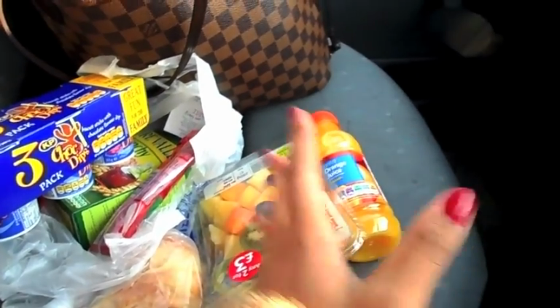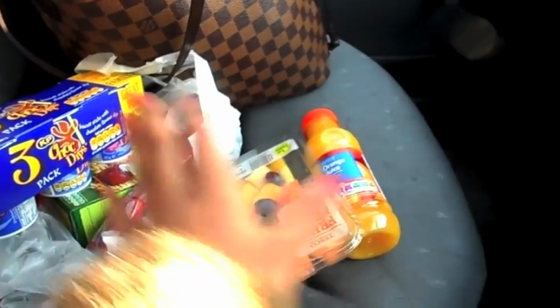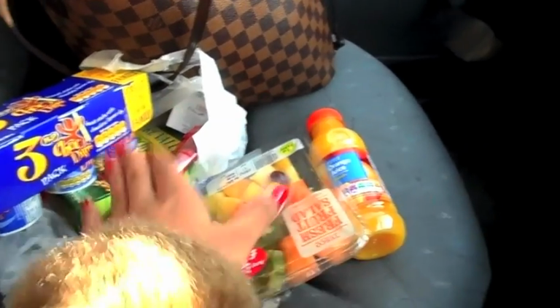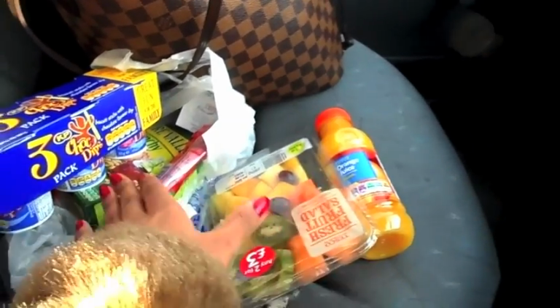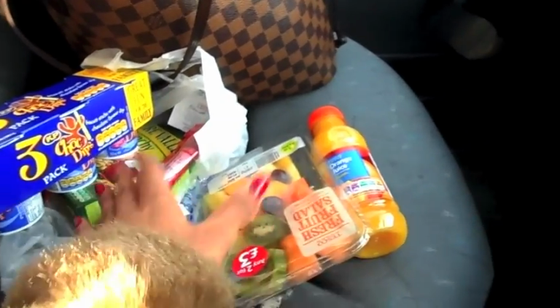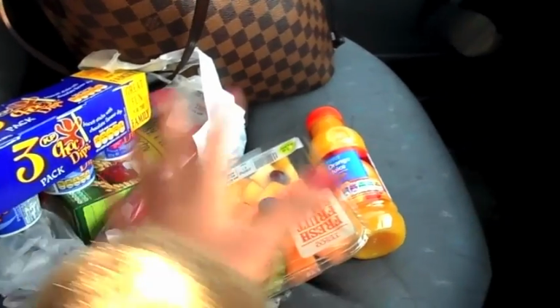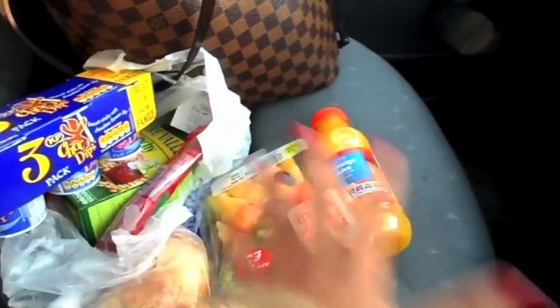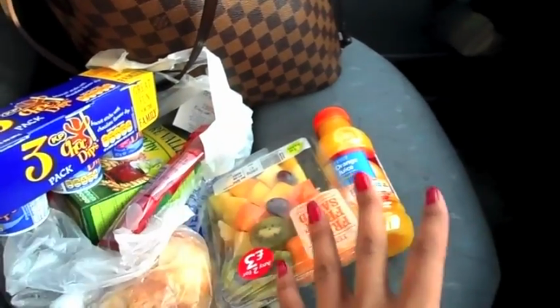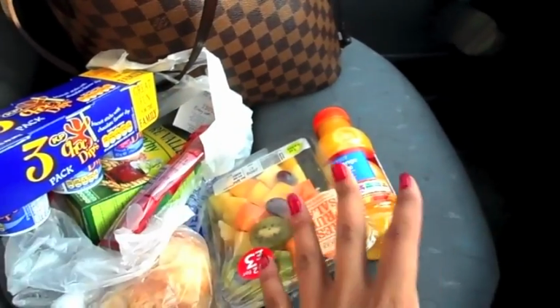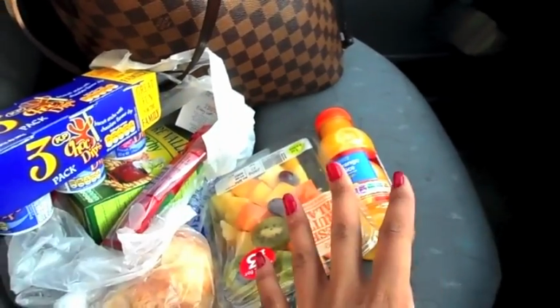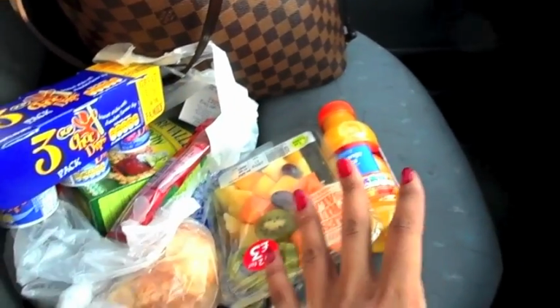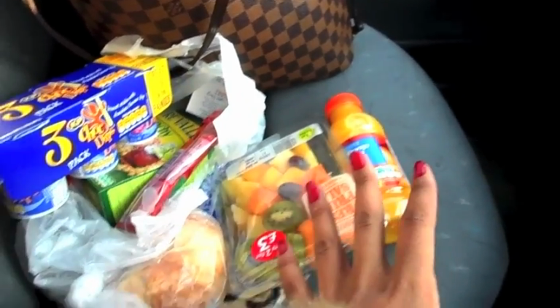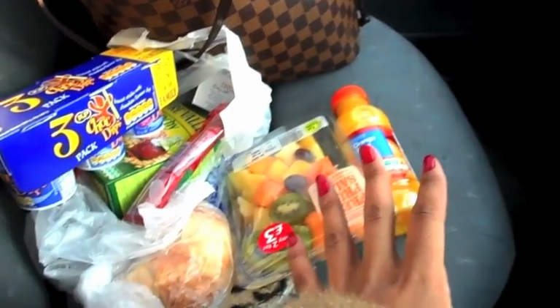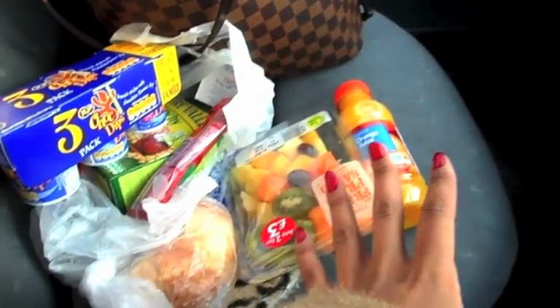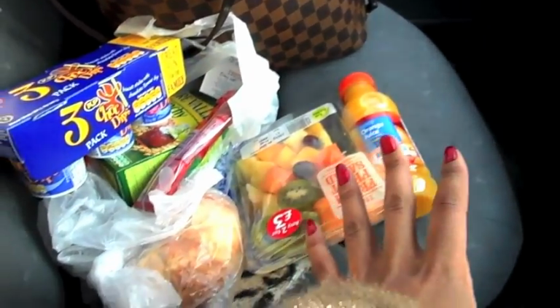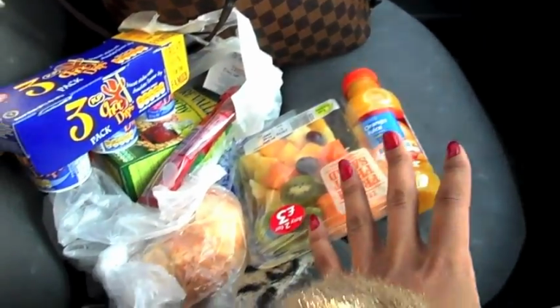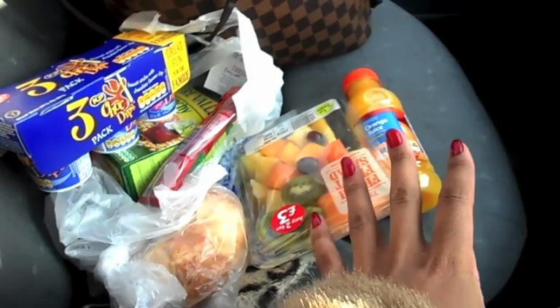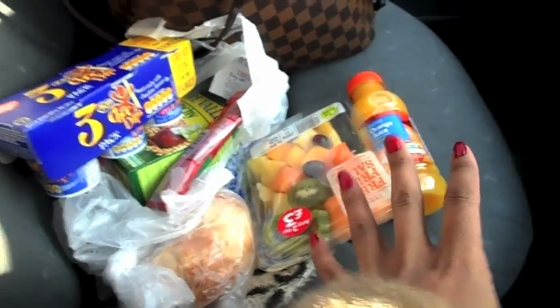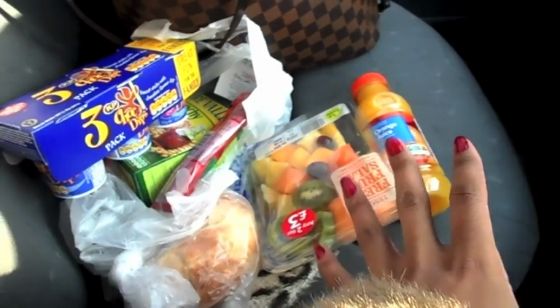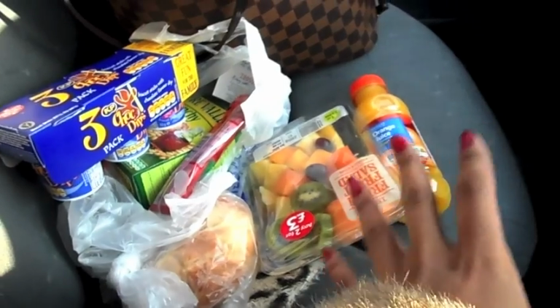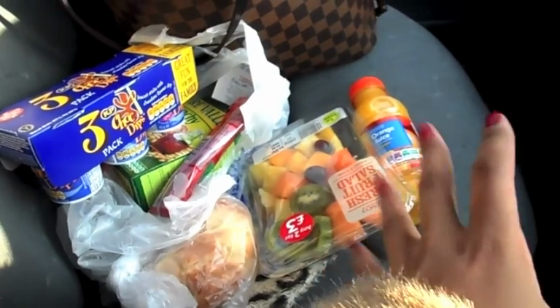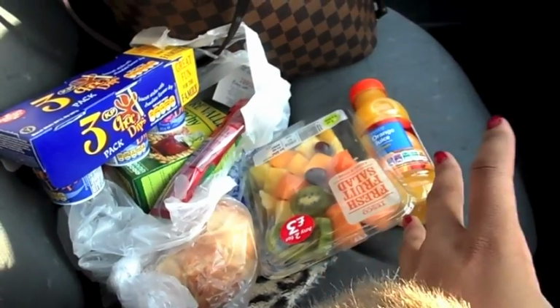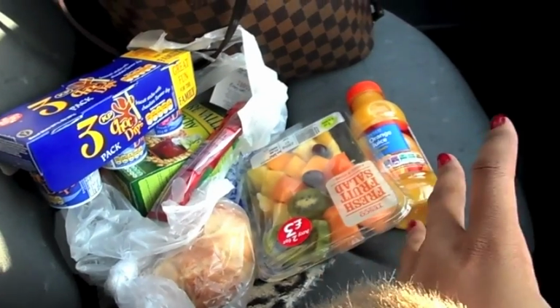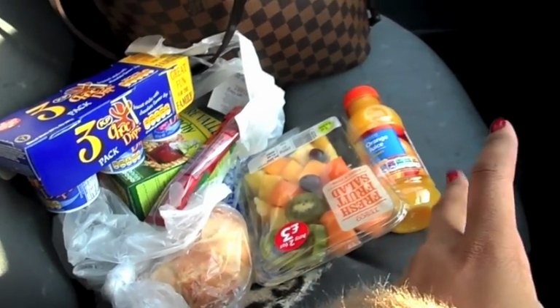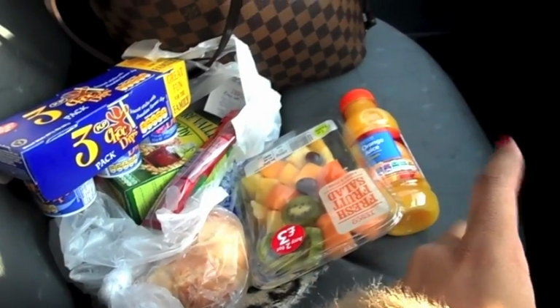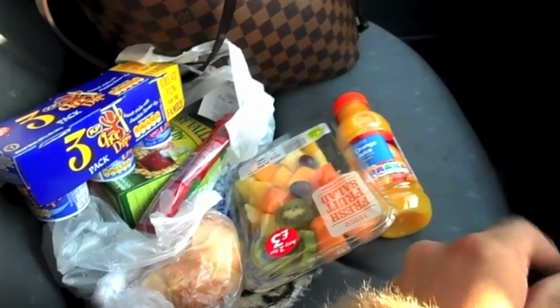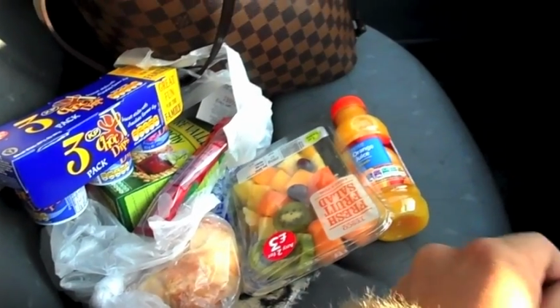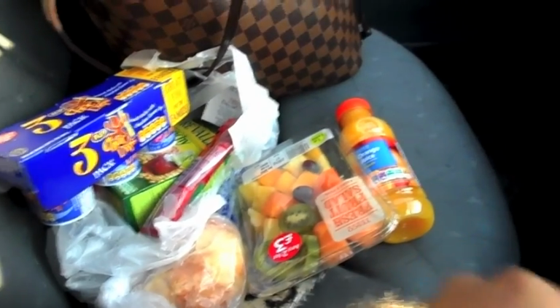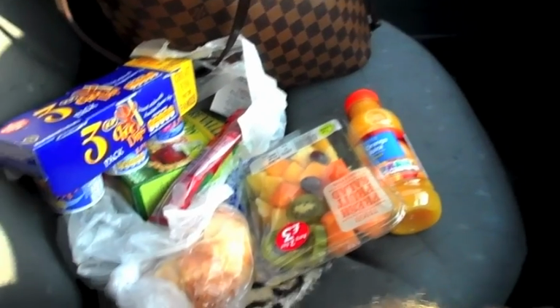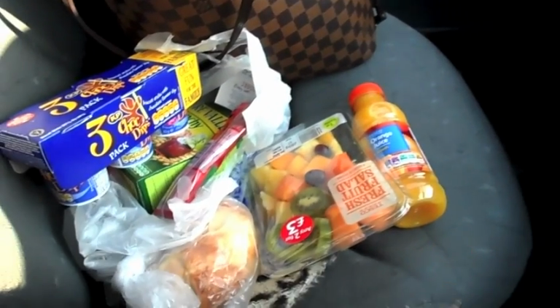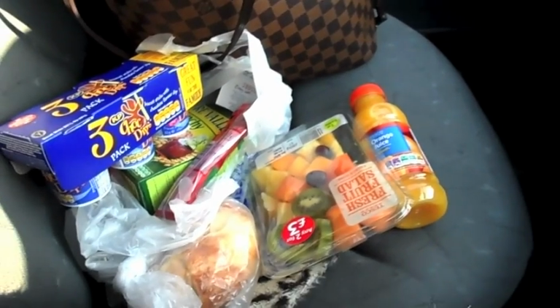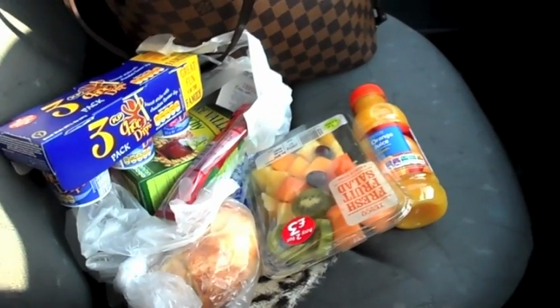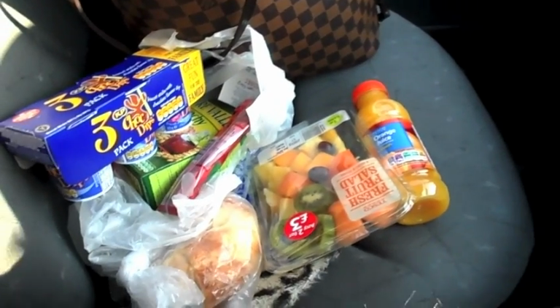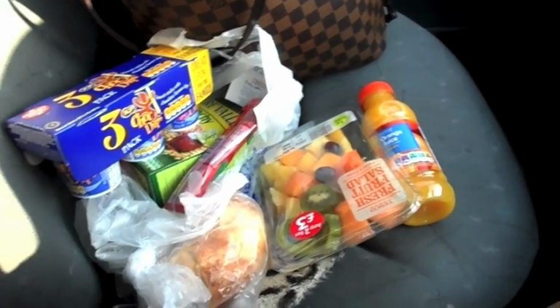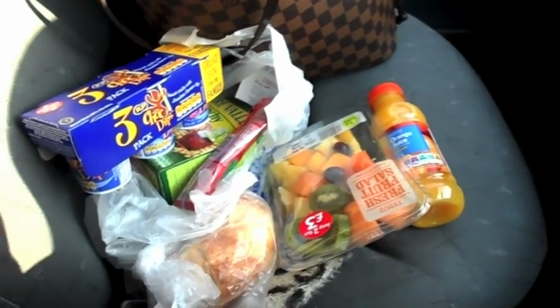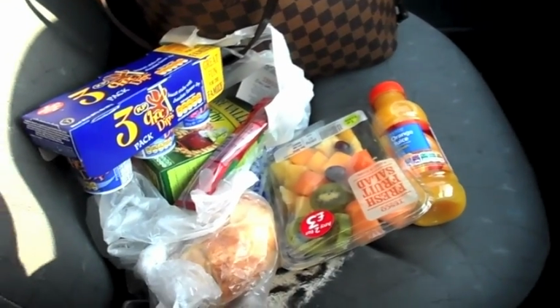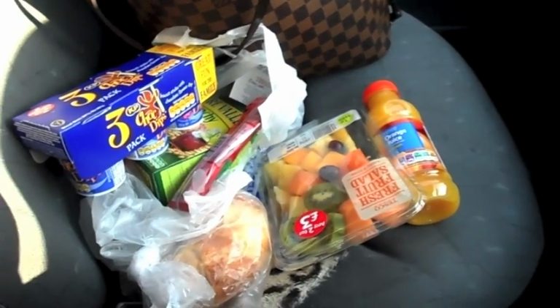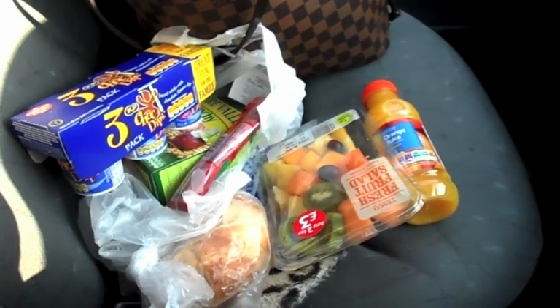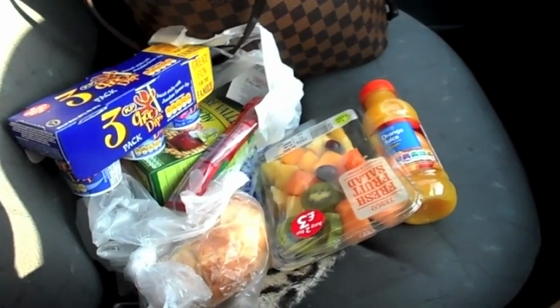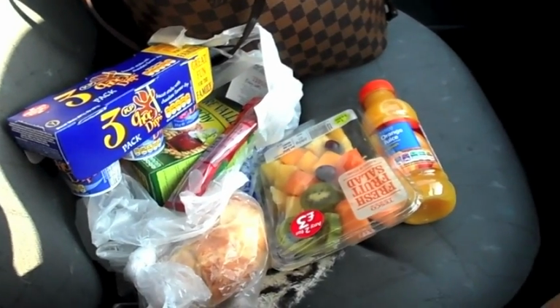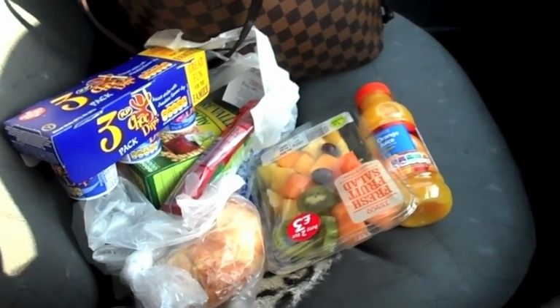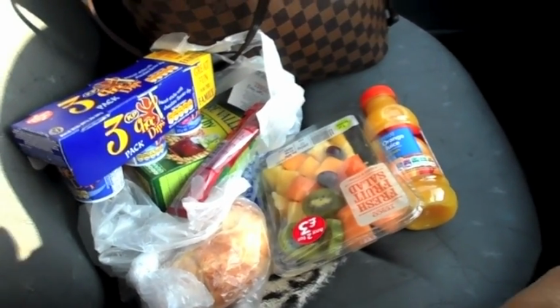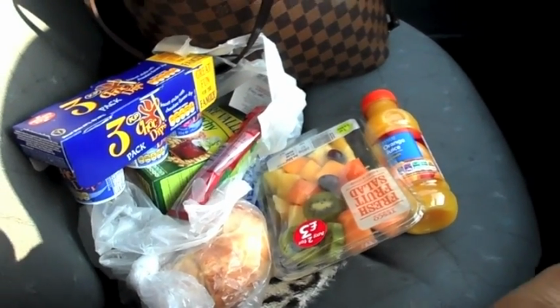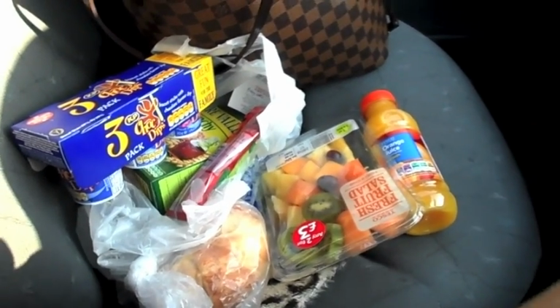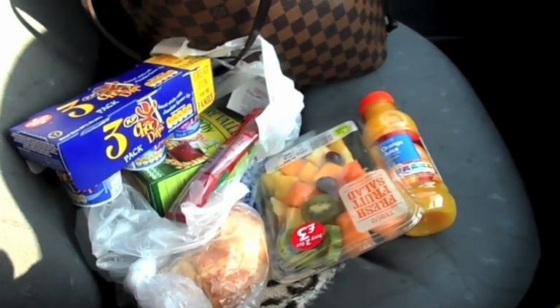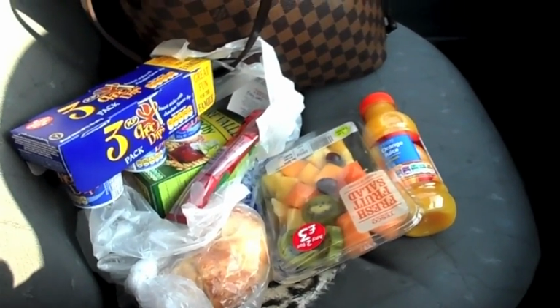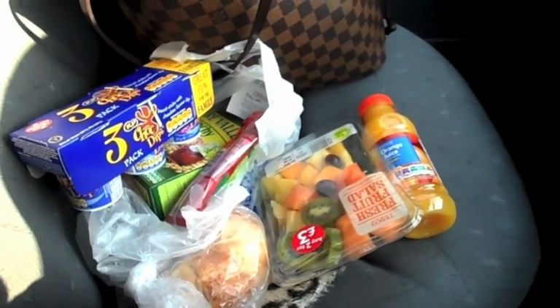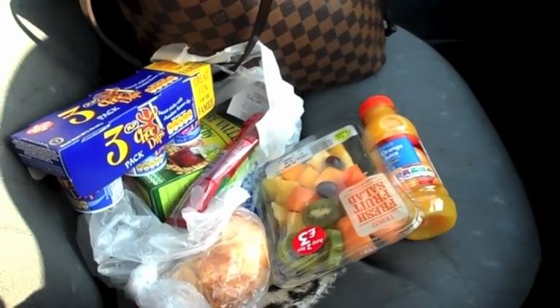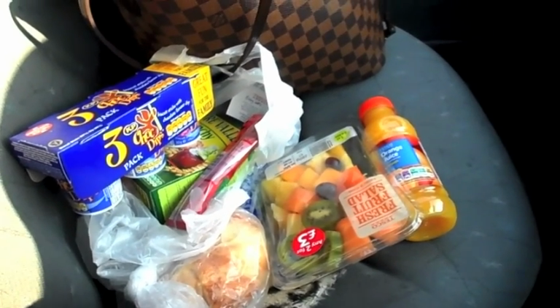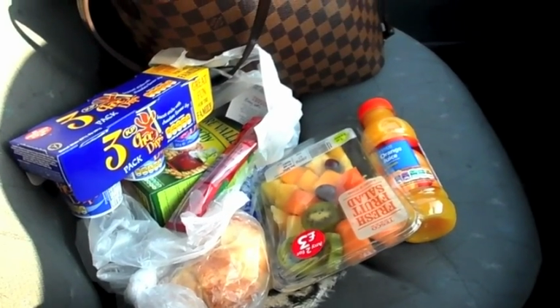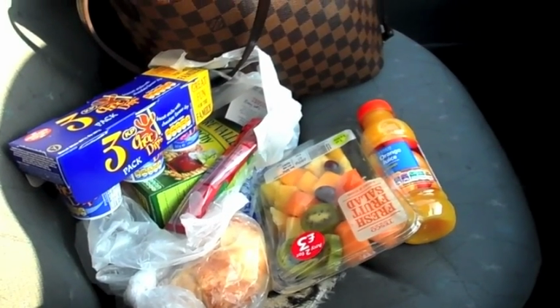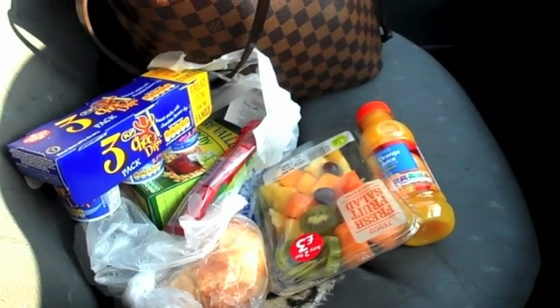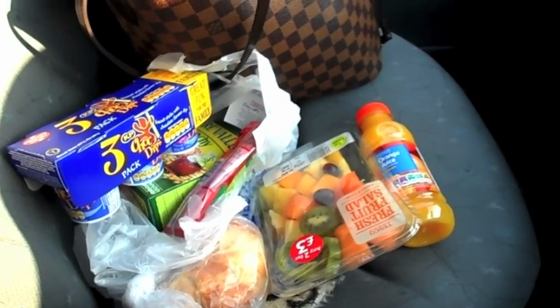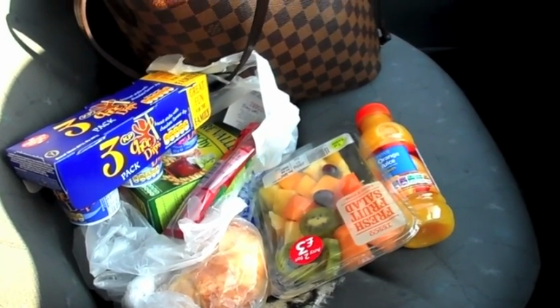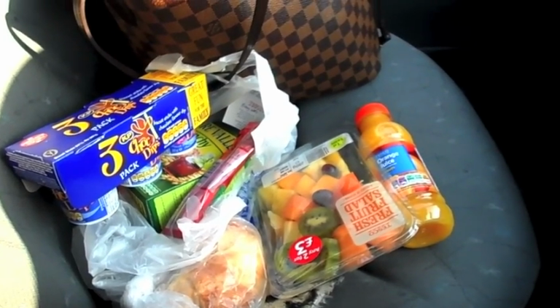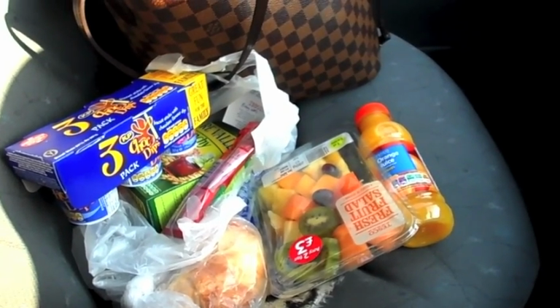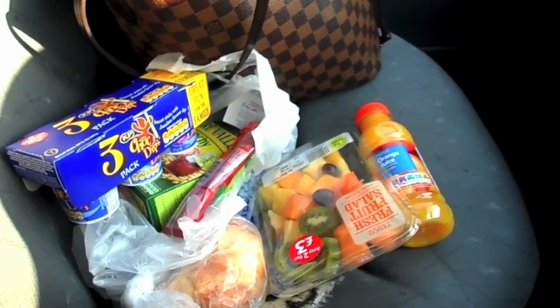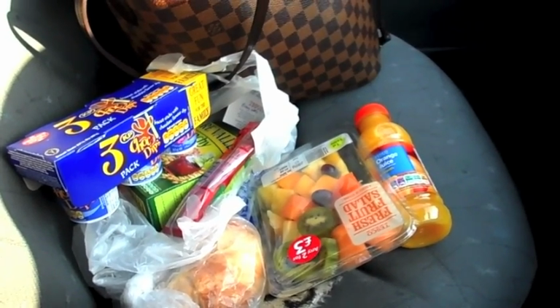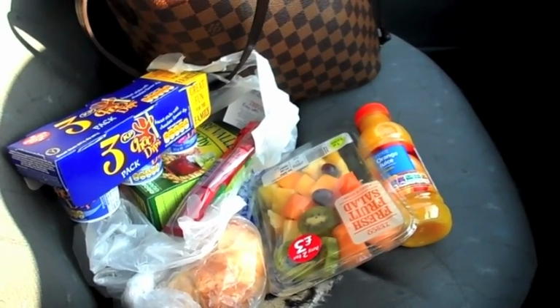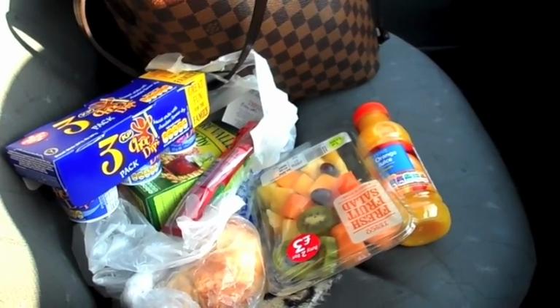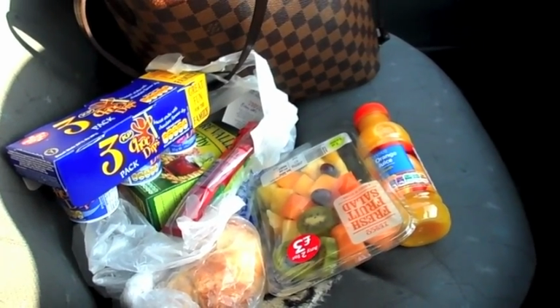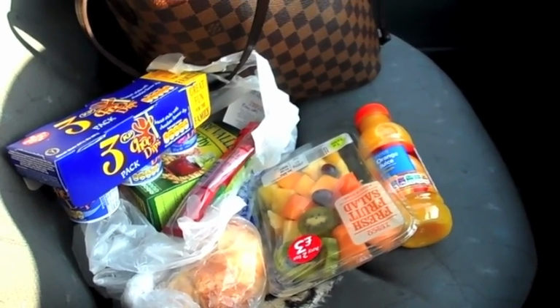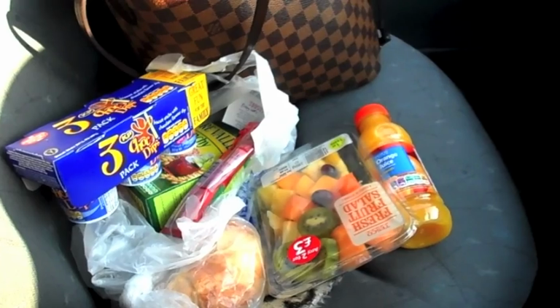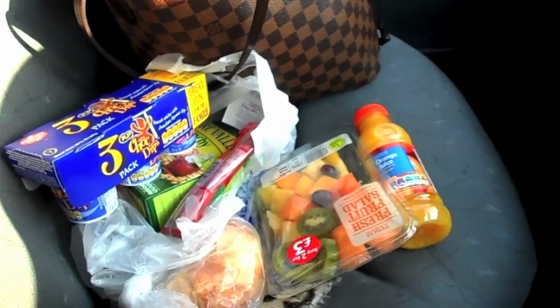So yeah — lunch with a granola bar, and breakfast — that will keep me going throughout the day. I'm going shopping later, so you'll see what I buy for the rest of the week and you'll also see my dinner.